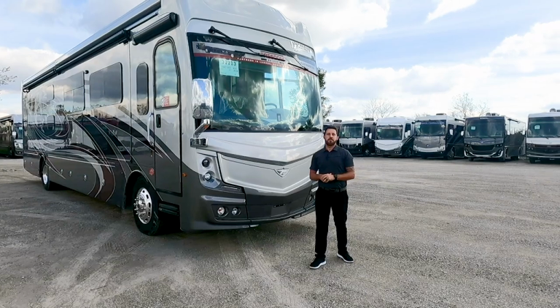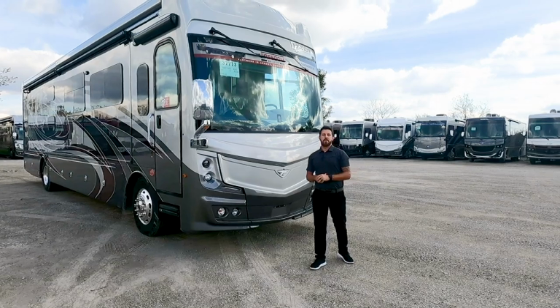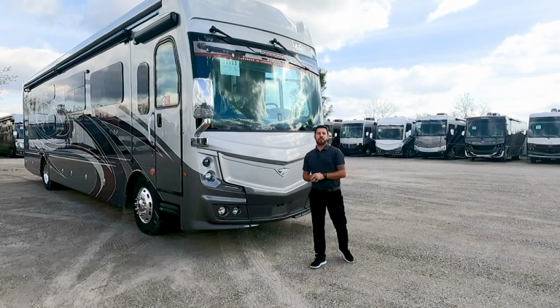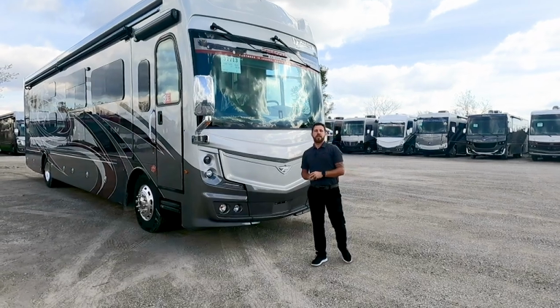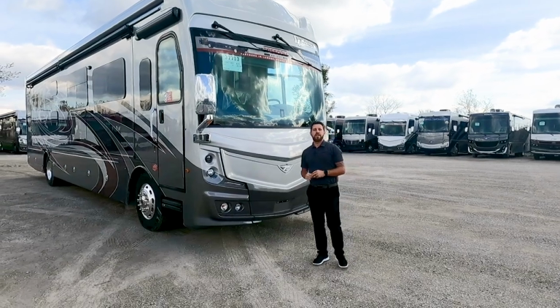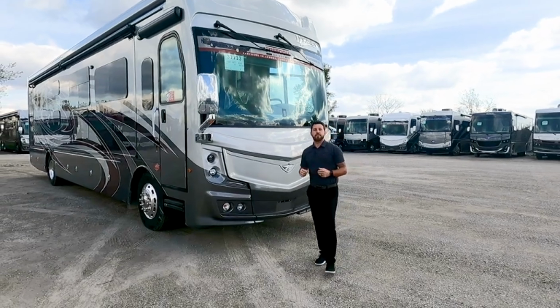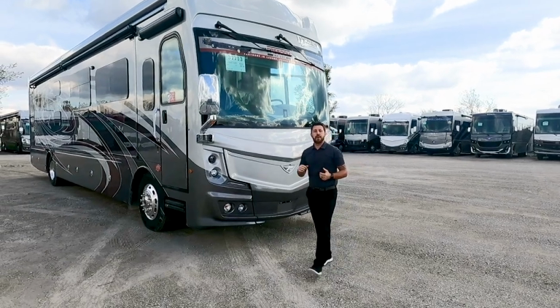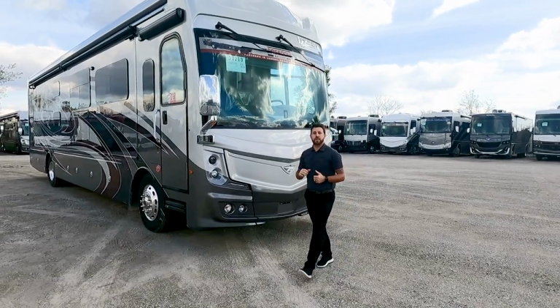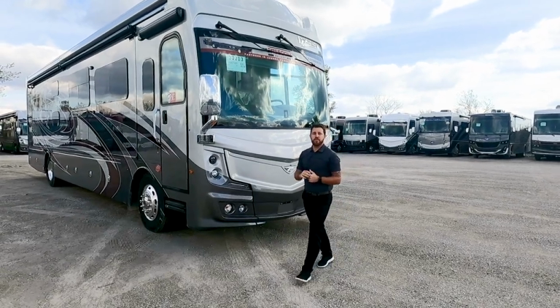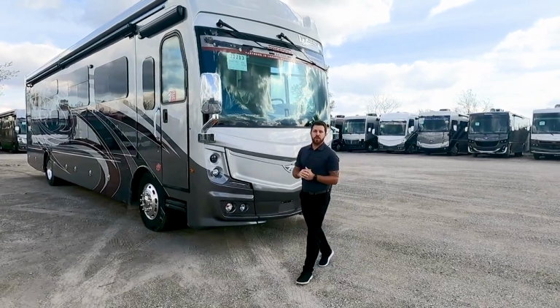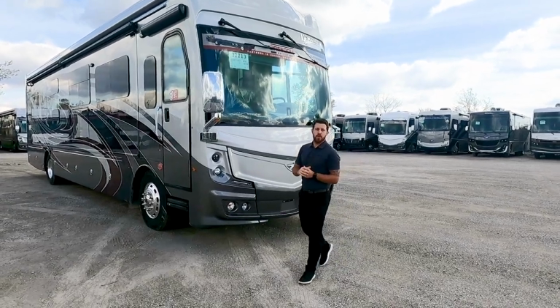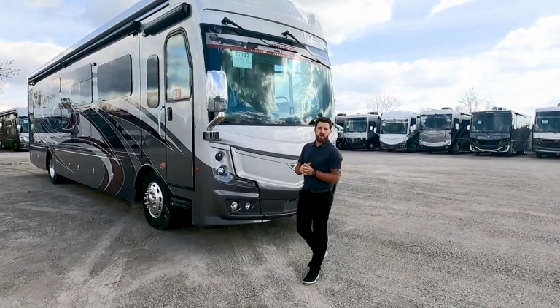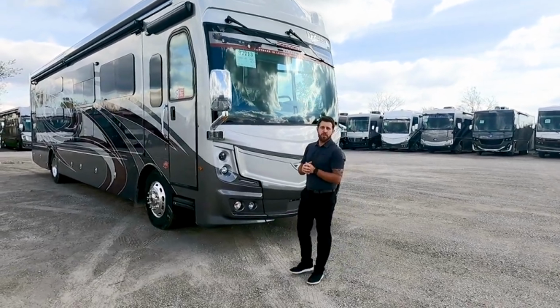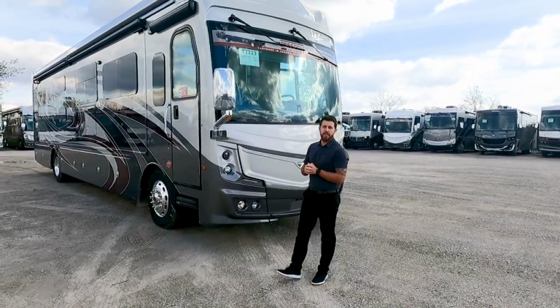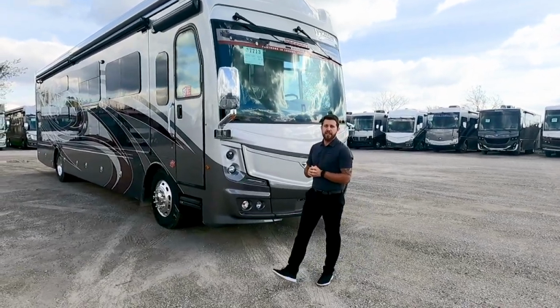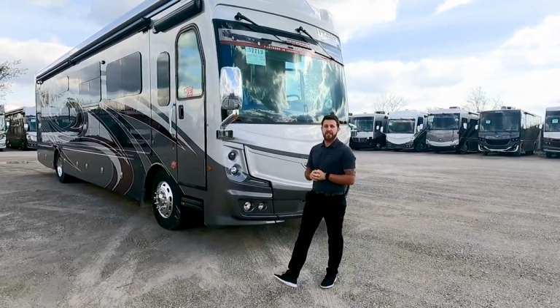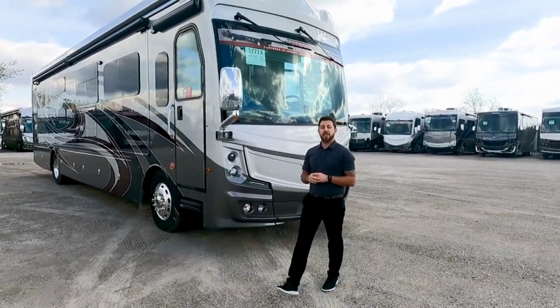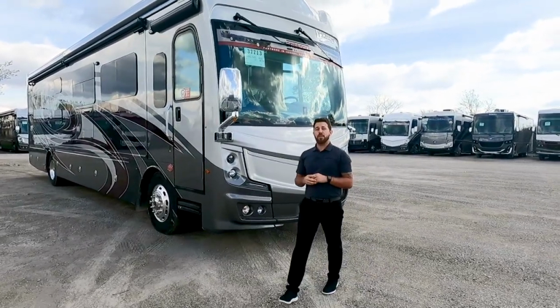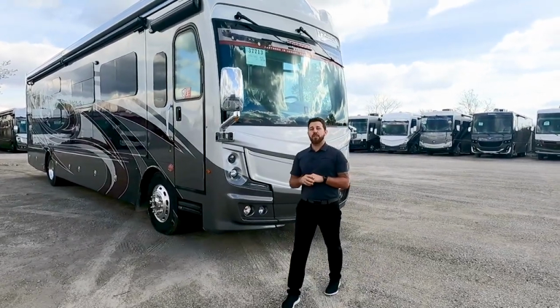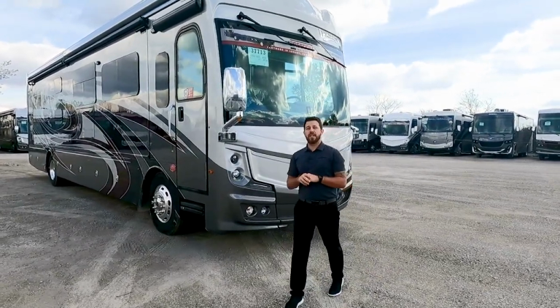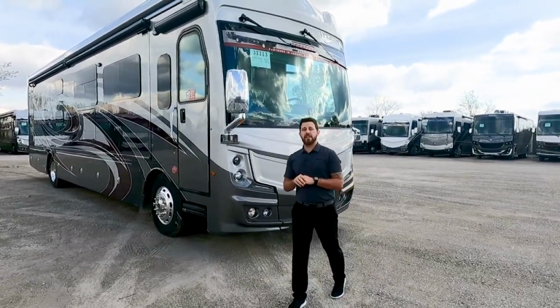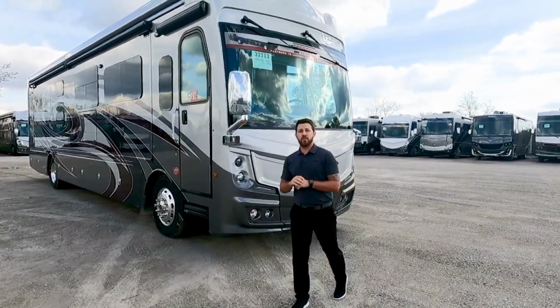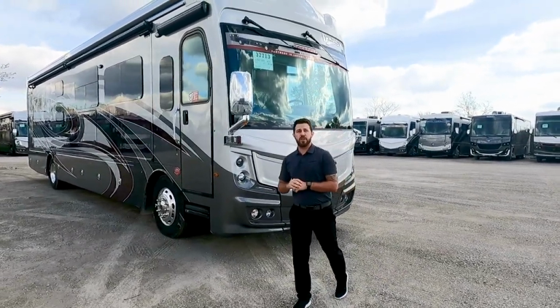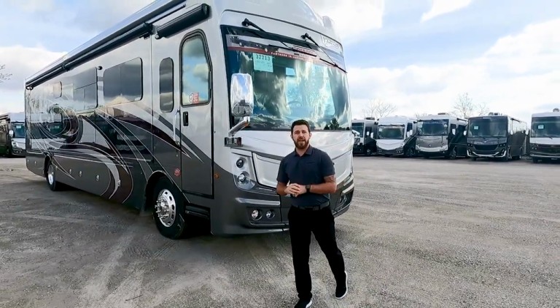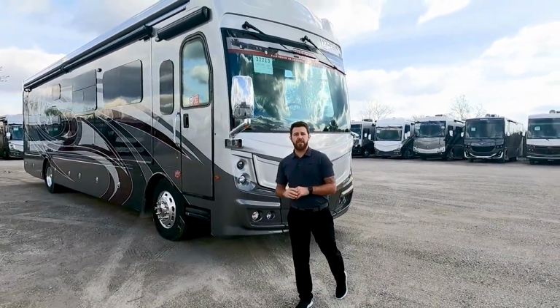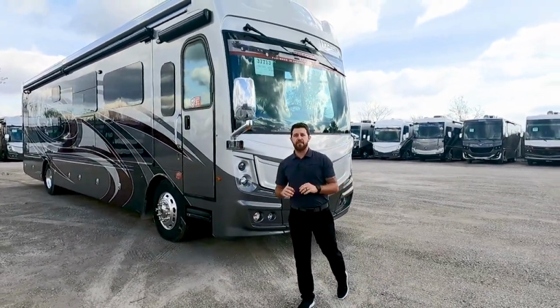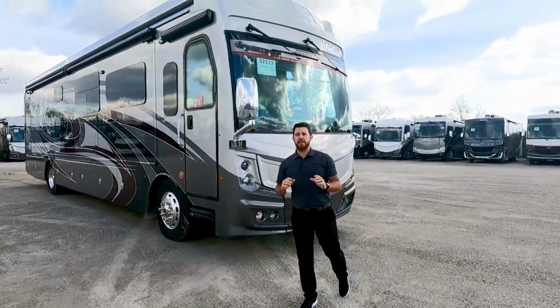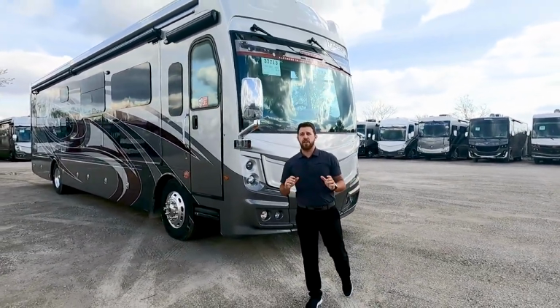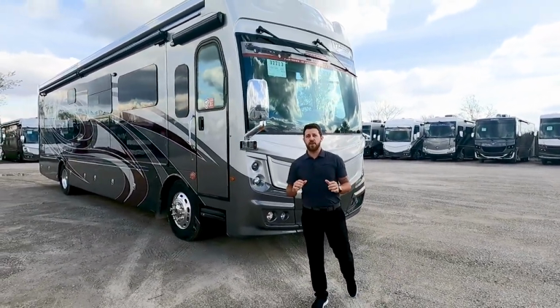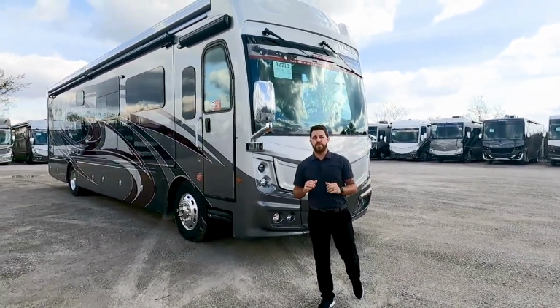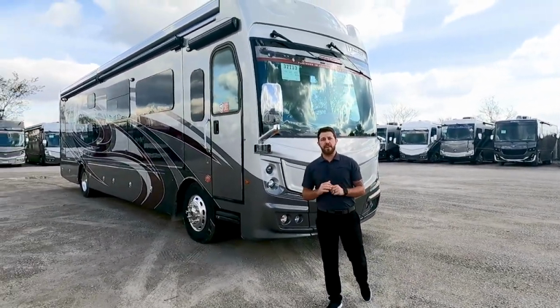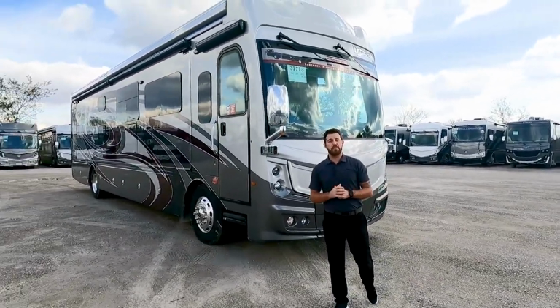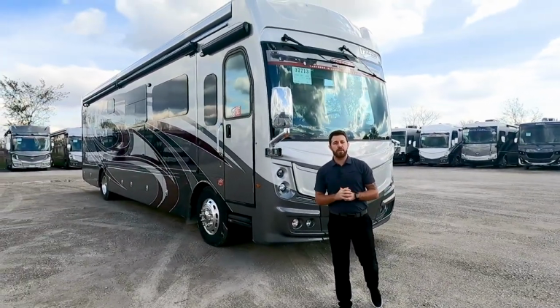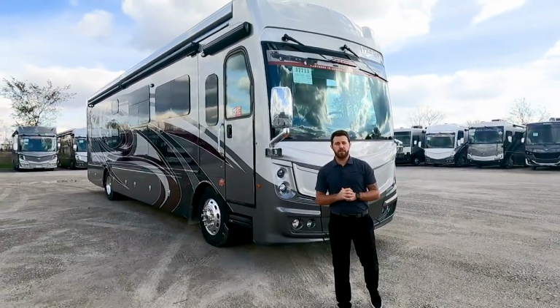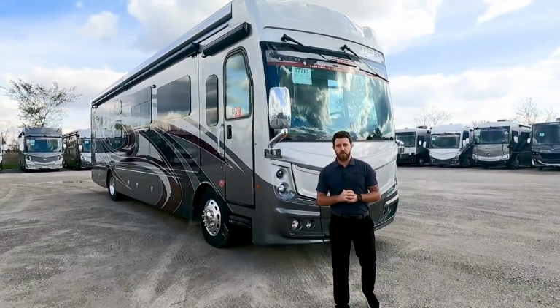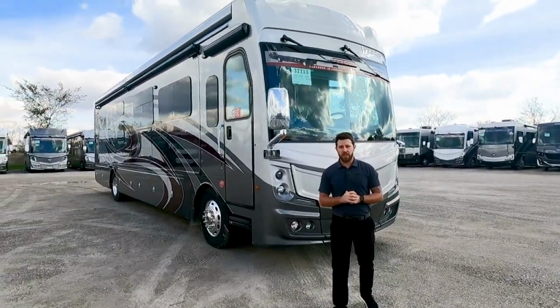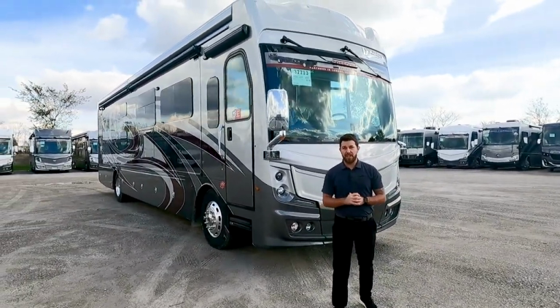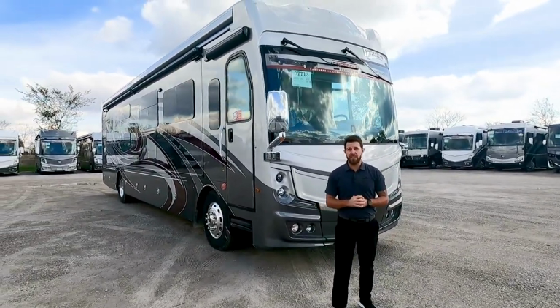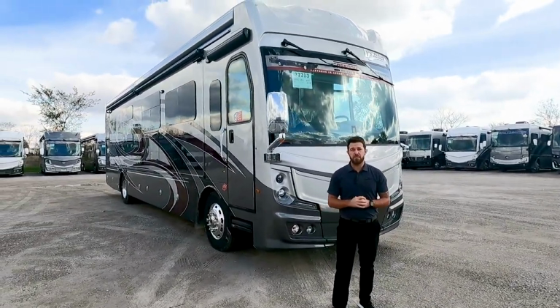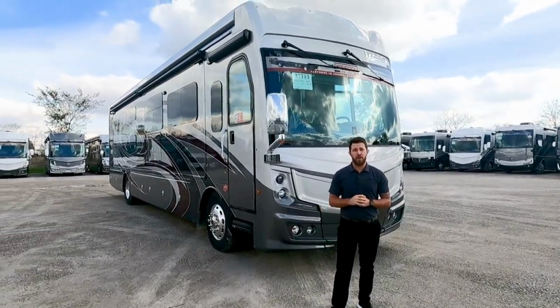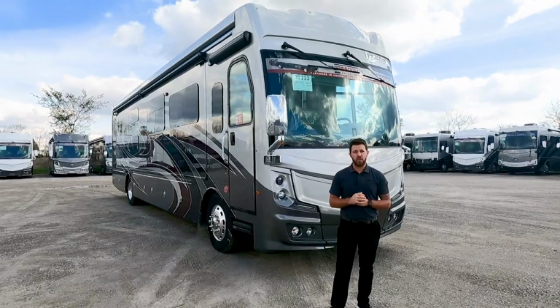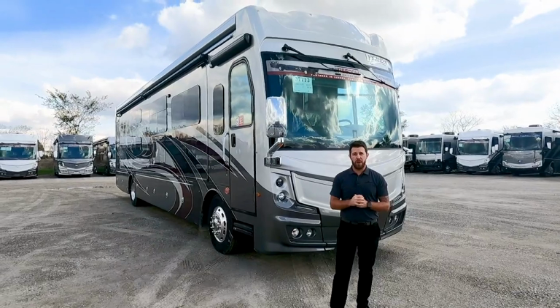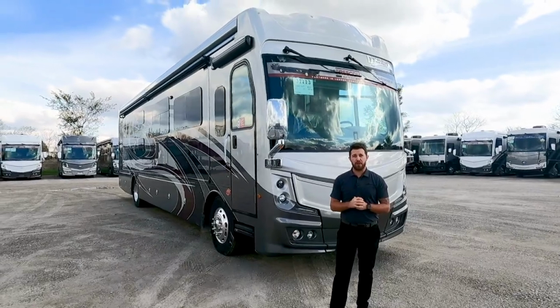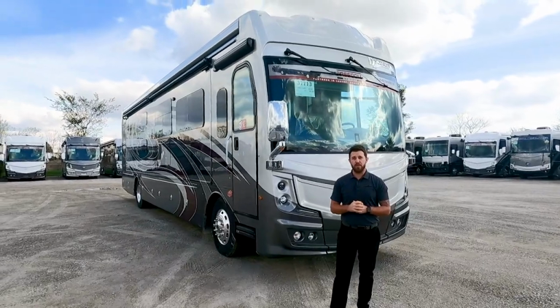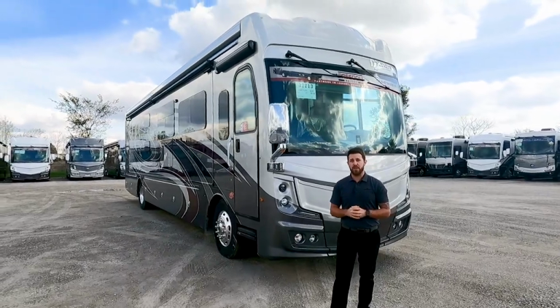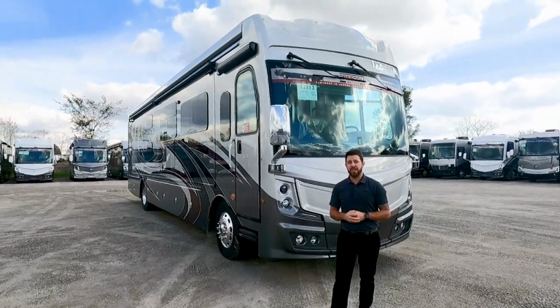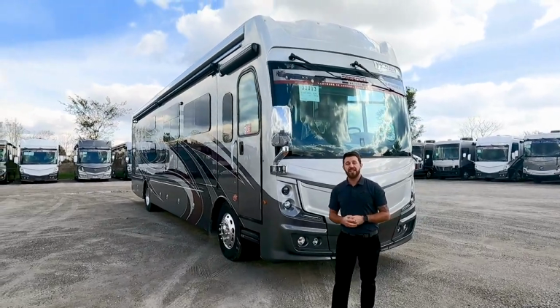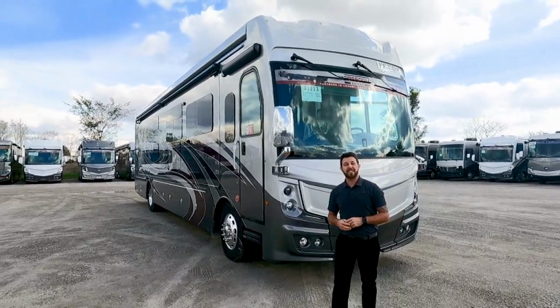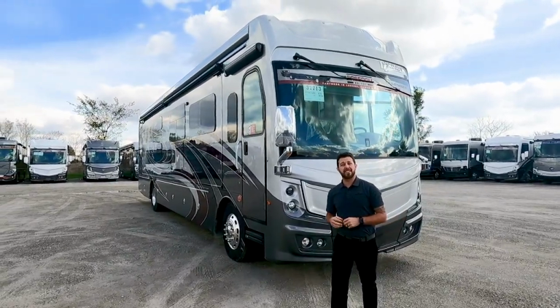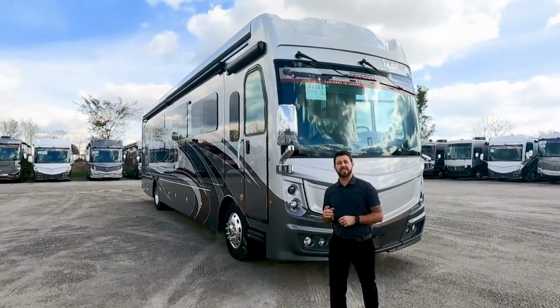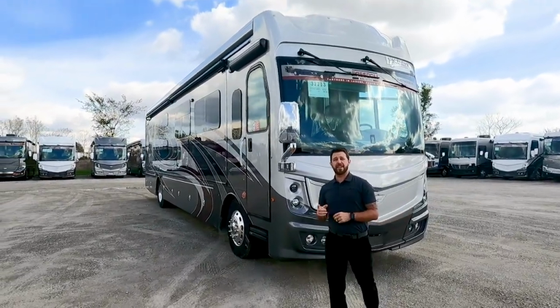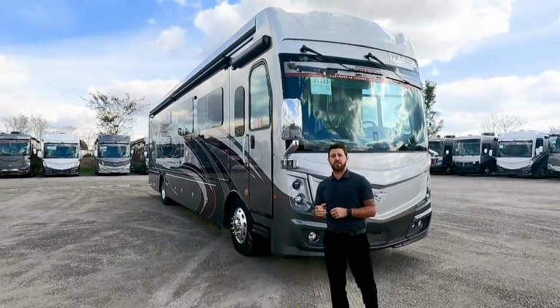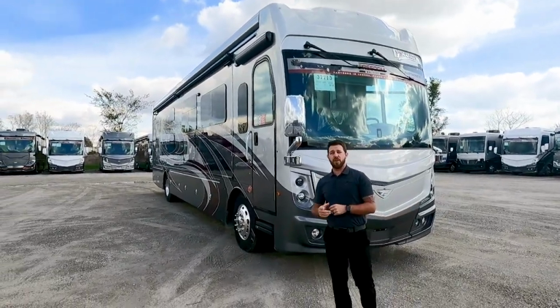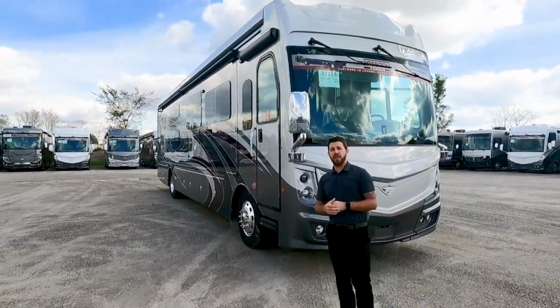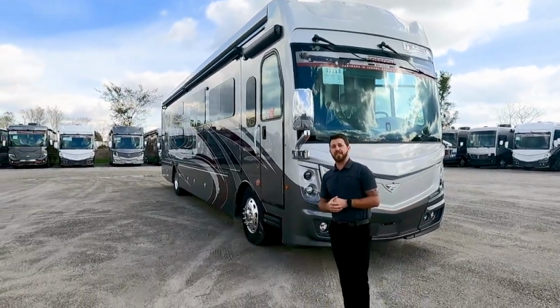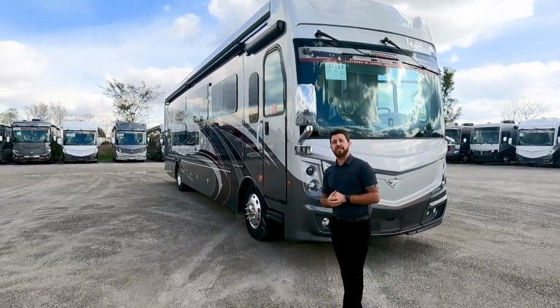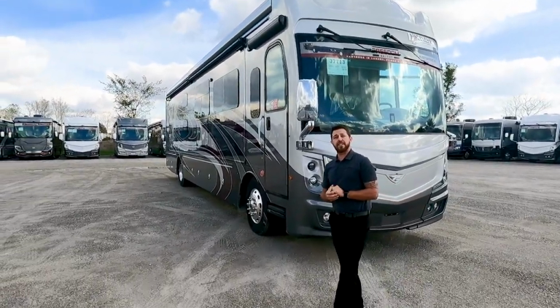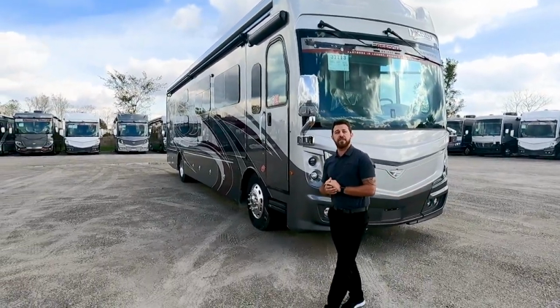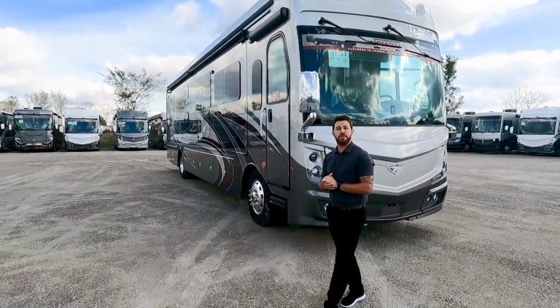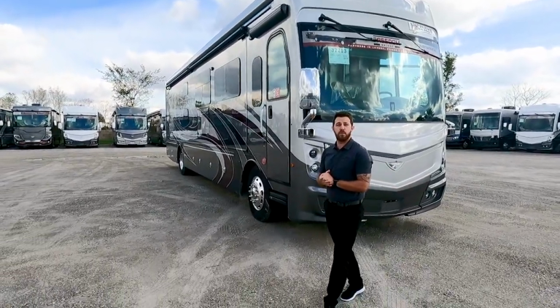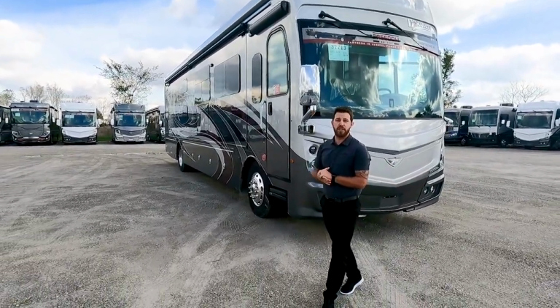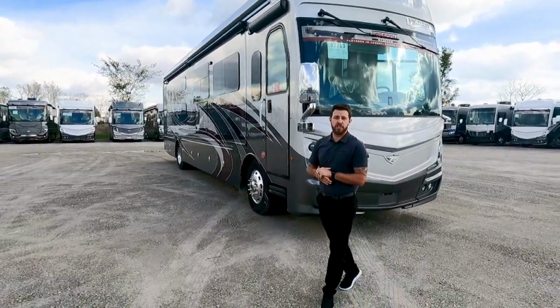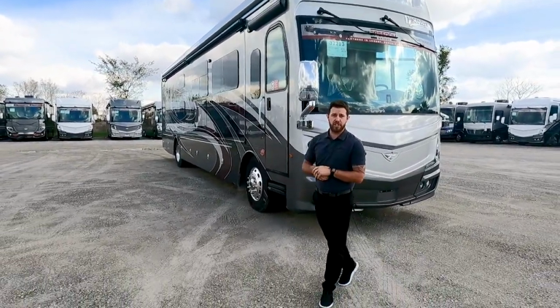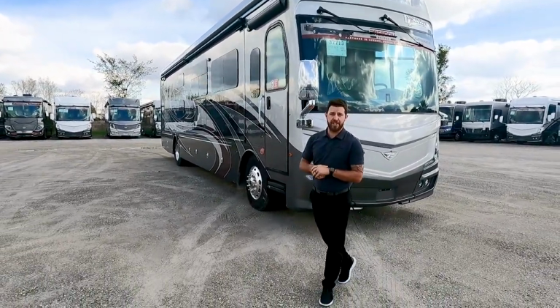Hey, it's Mike with Fleetwood RV. Today we're going to take a look at a very family-friendly bunk model — the Discovery LXE 40G.